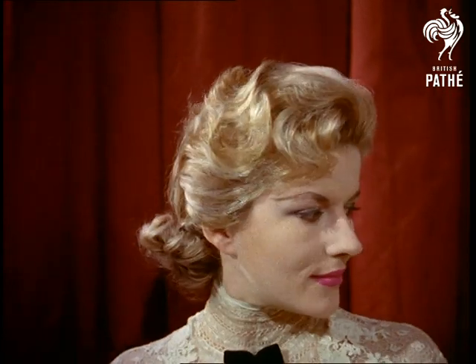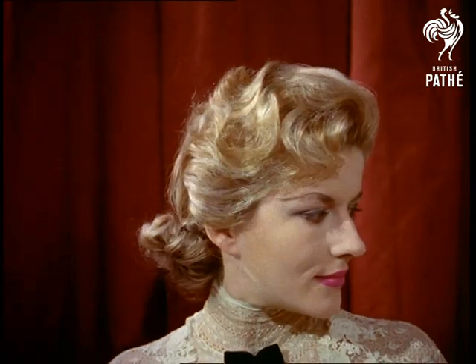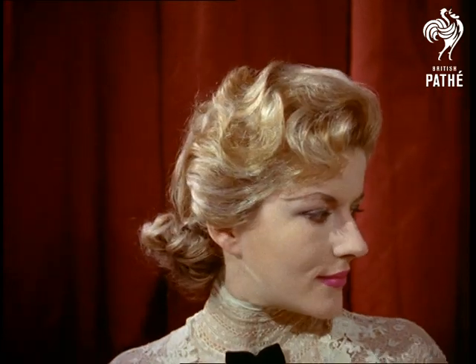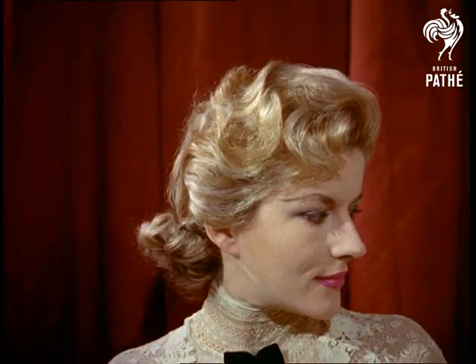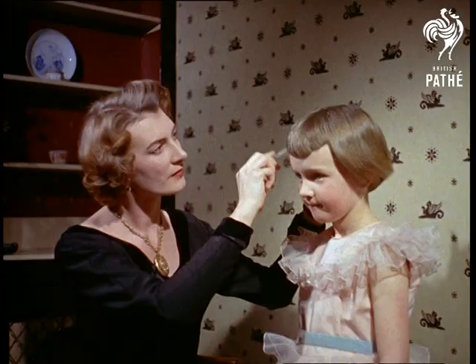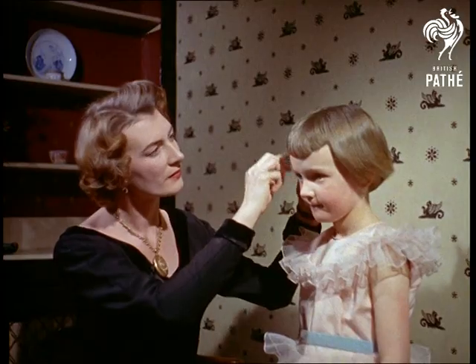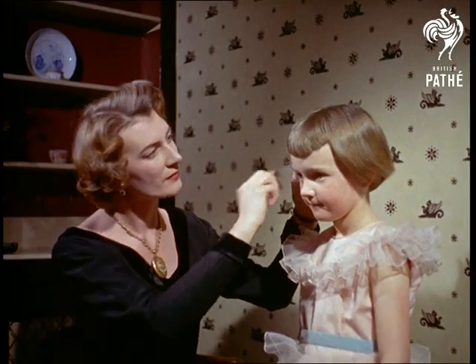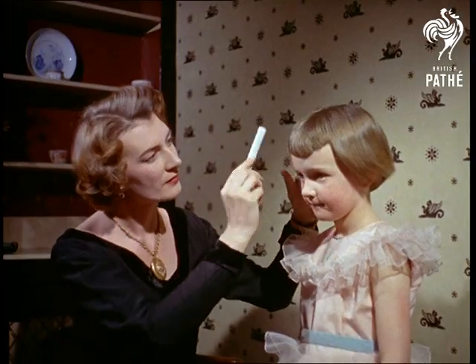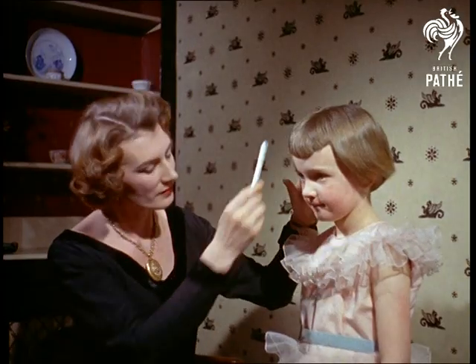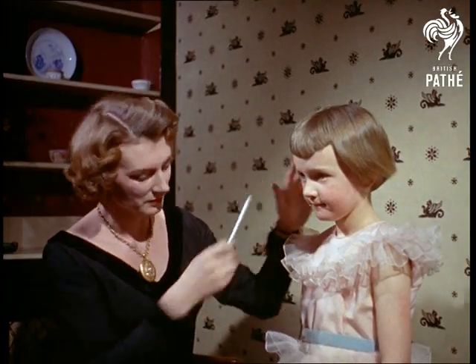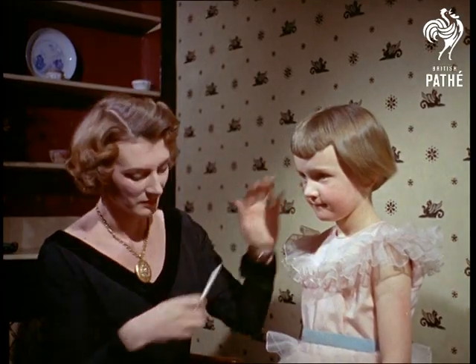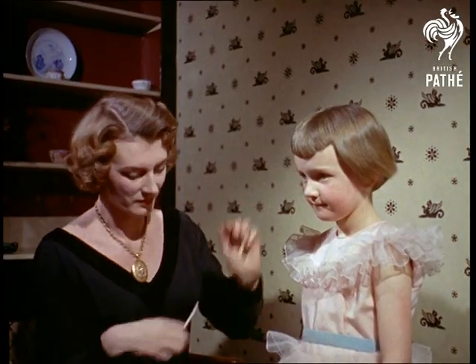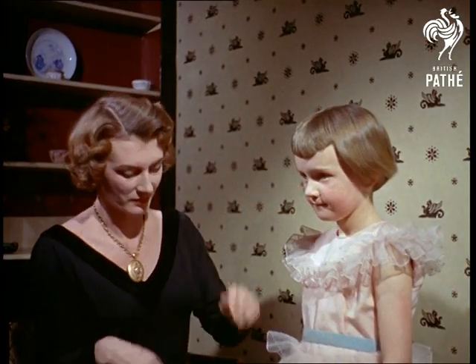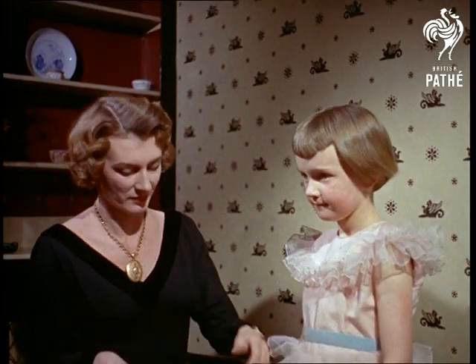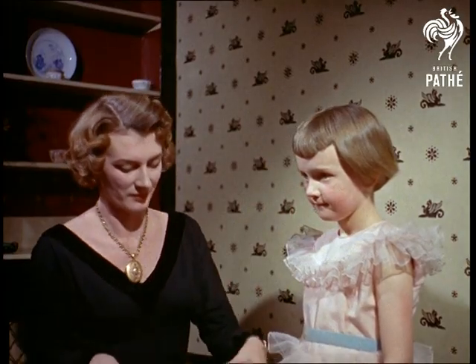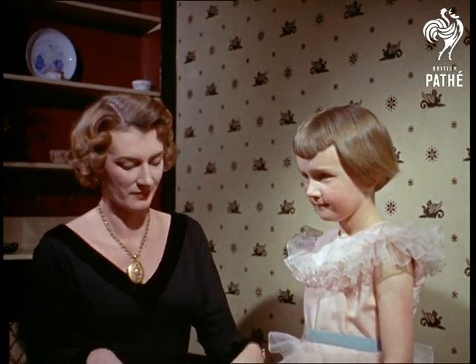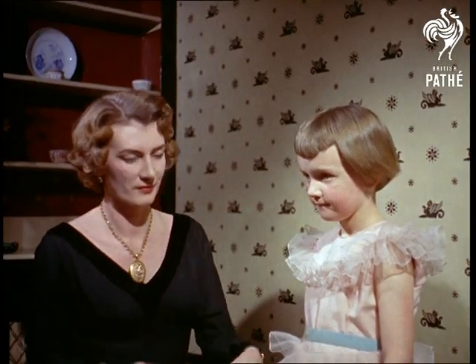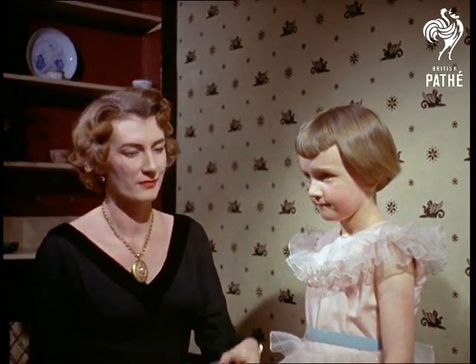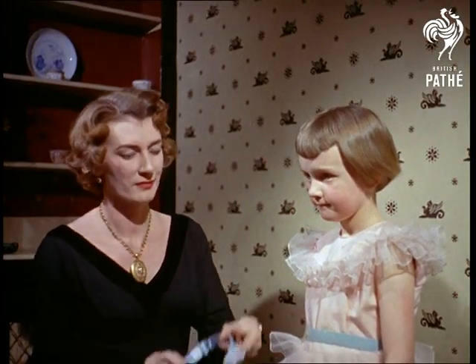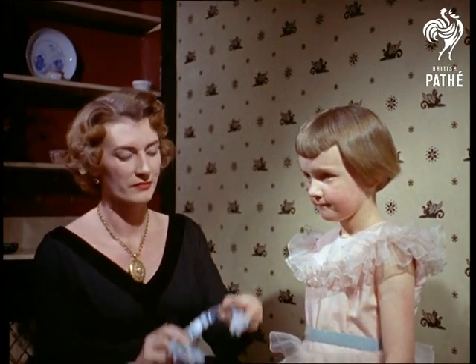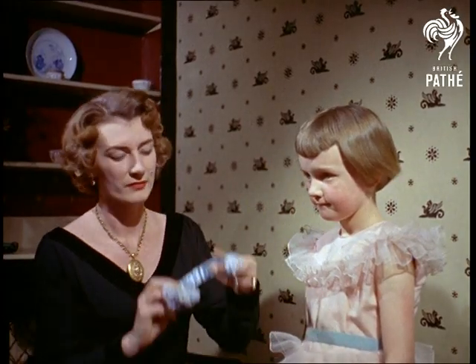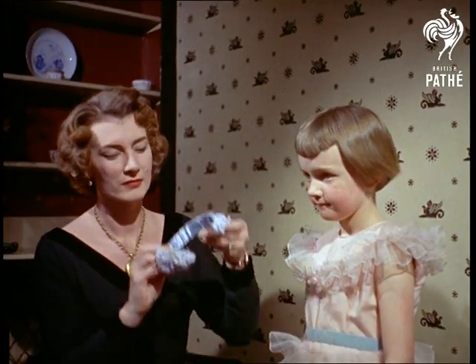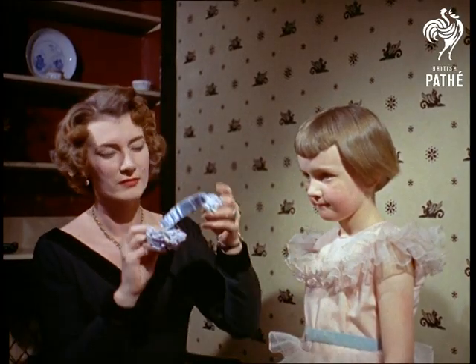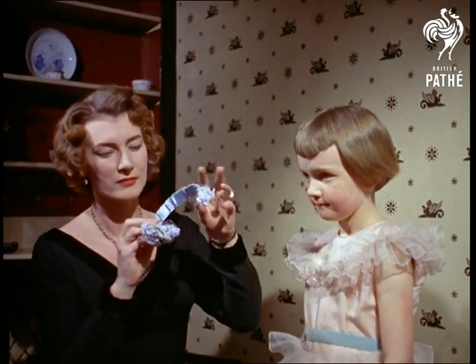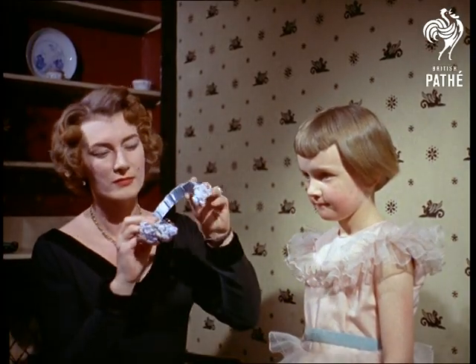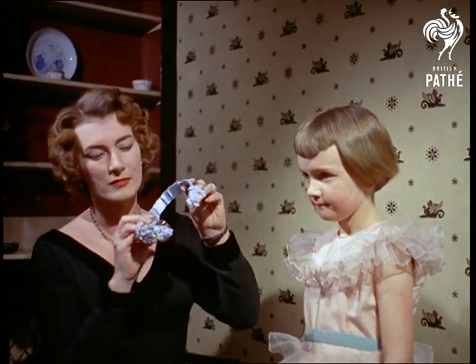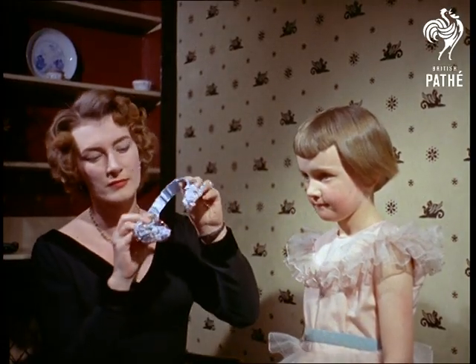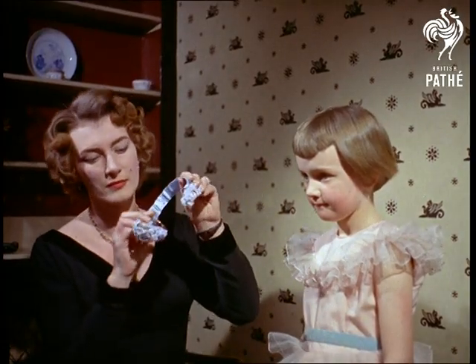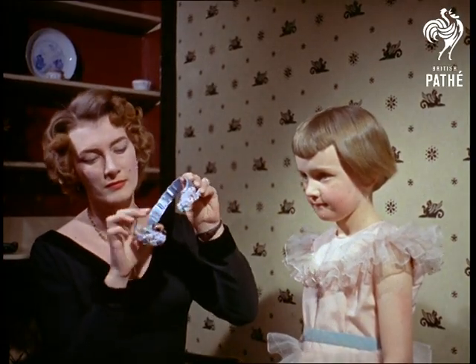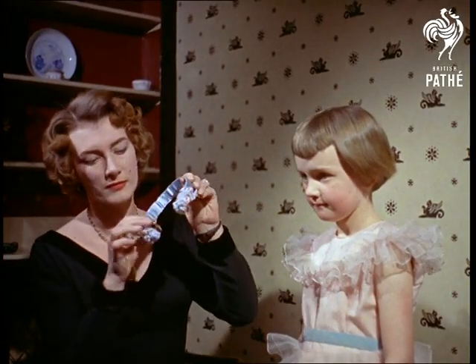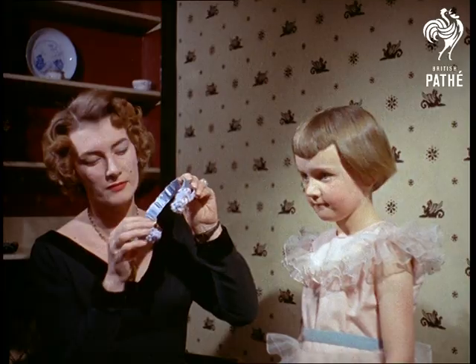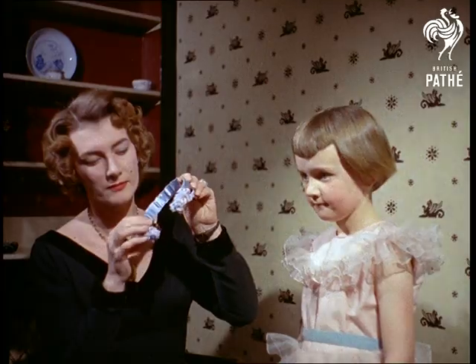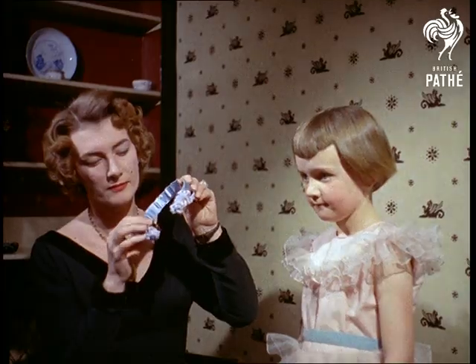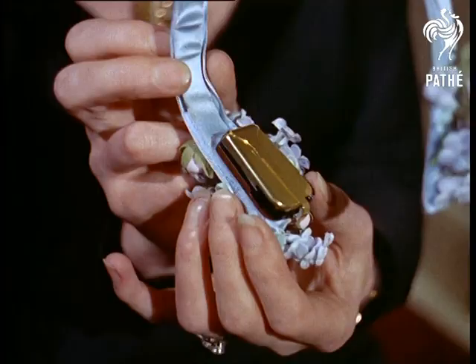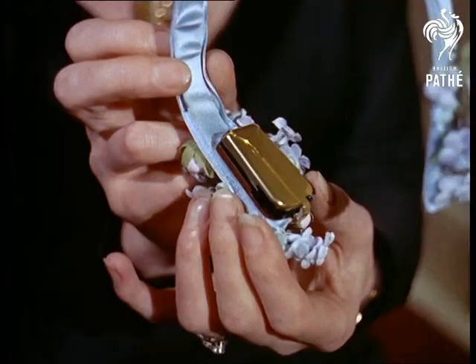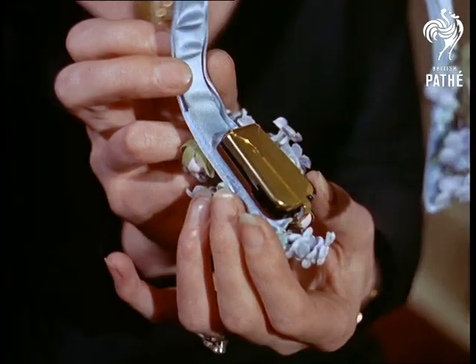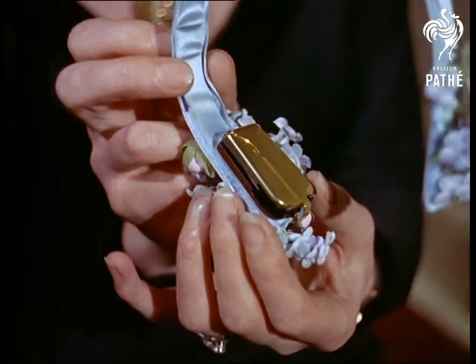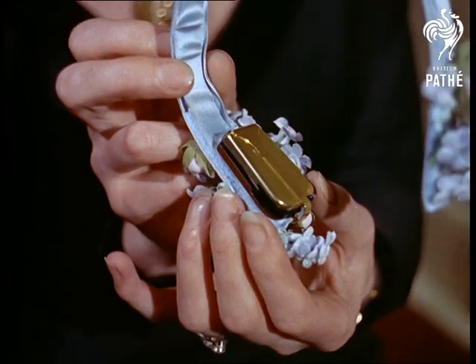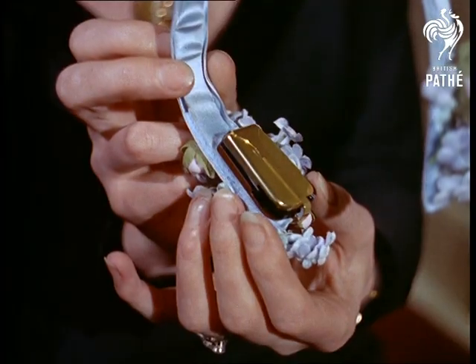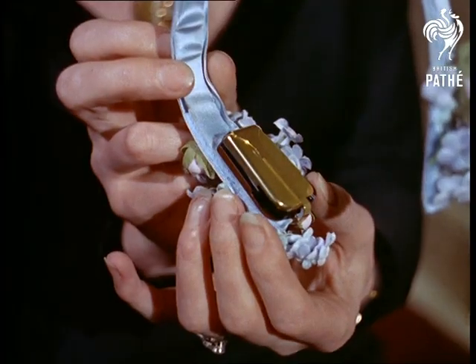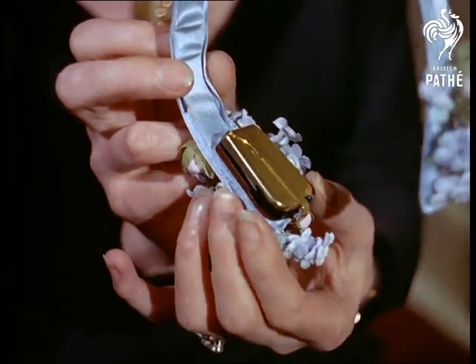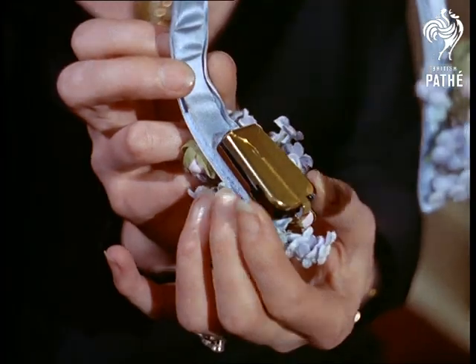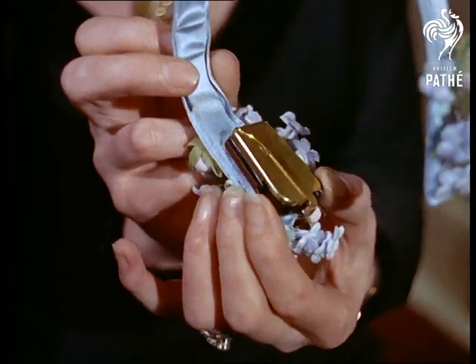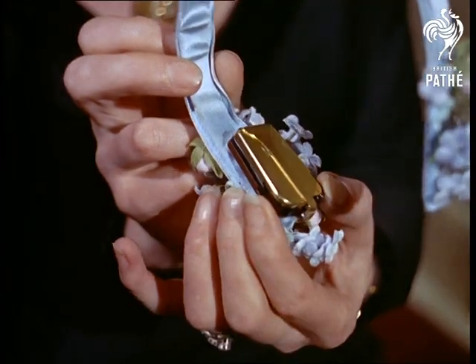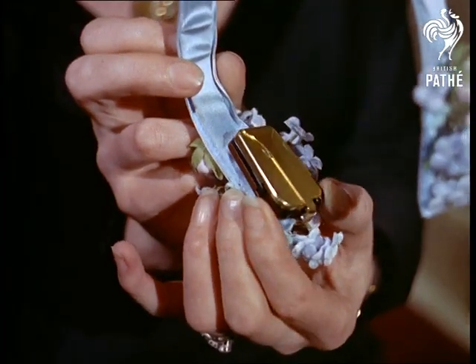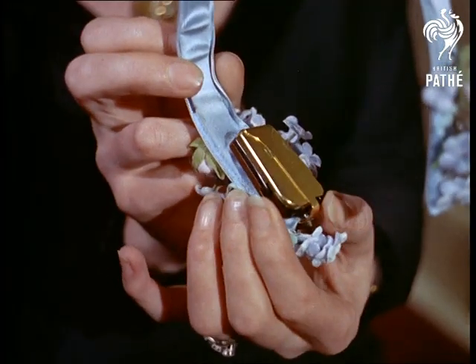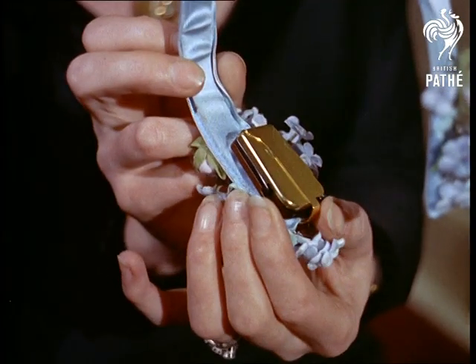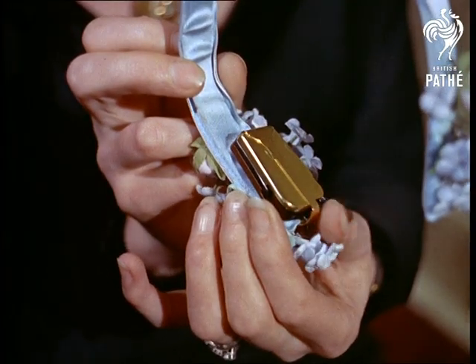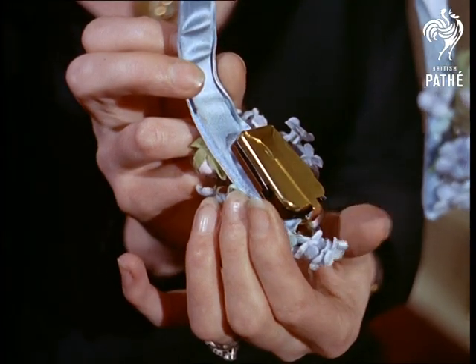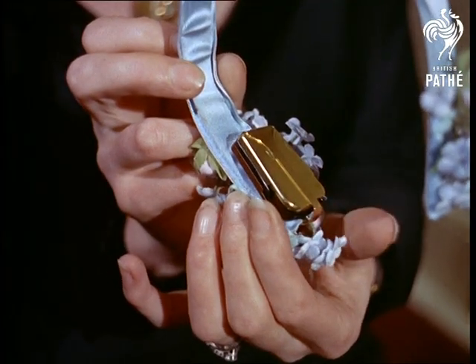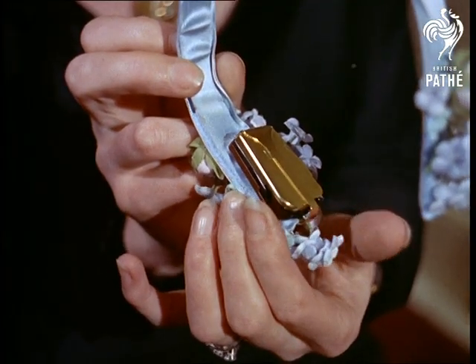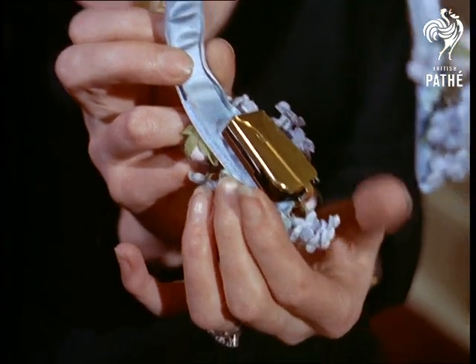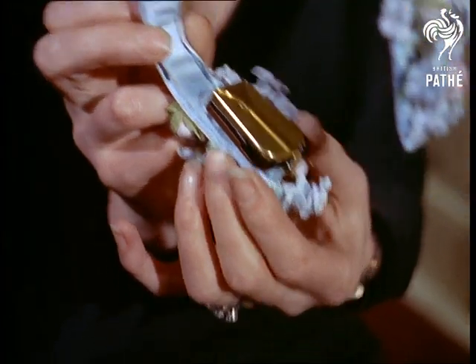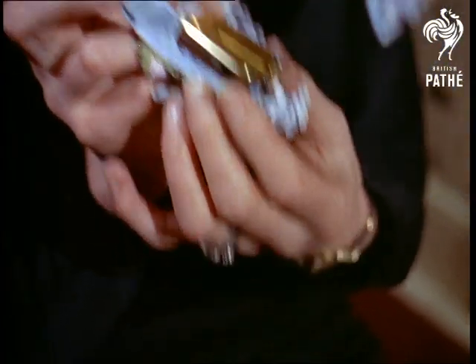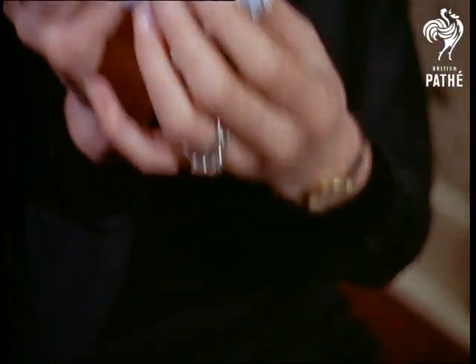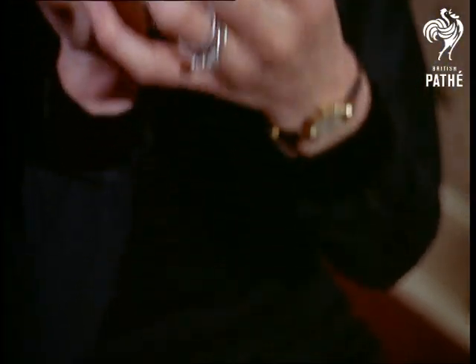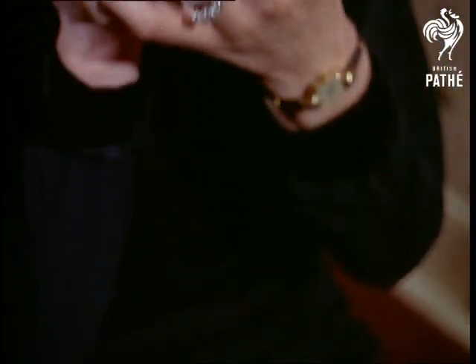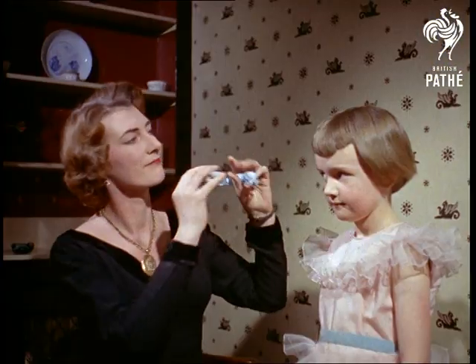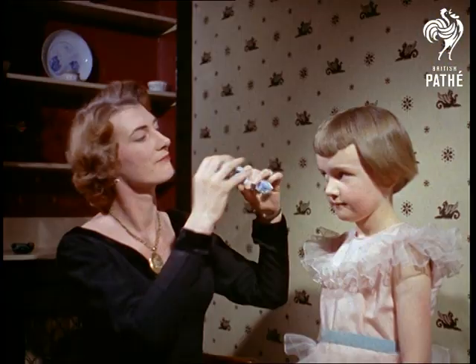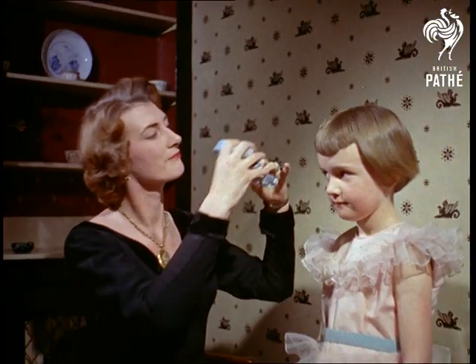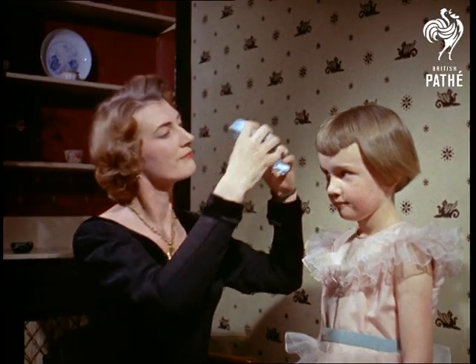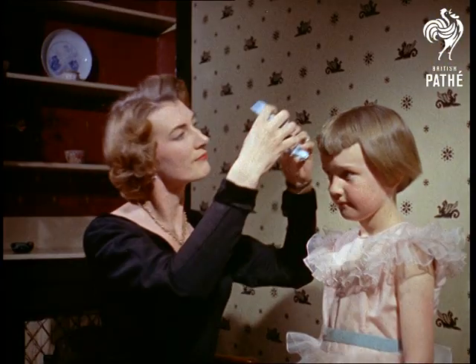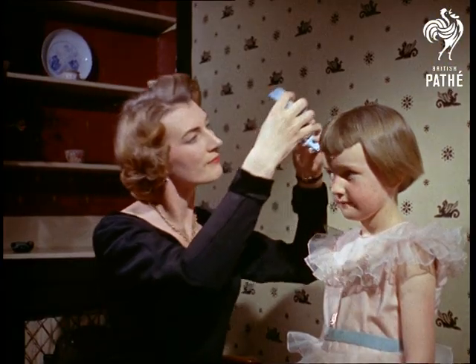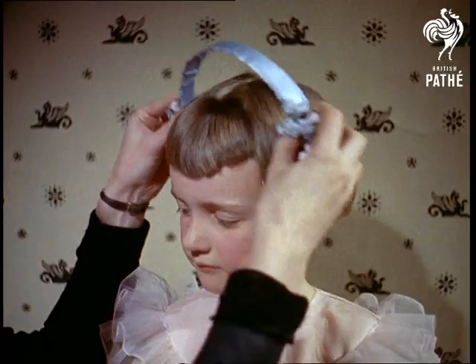Today, although hearing aids are smaller and more efficient, the trend nevertheless is towards disguising them, as in the case of this Alice Band hair clip.